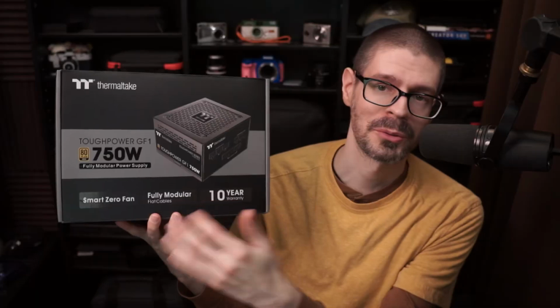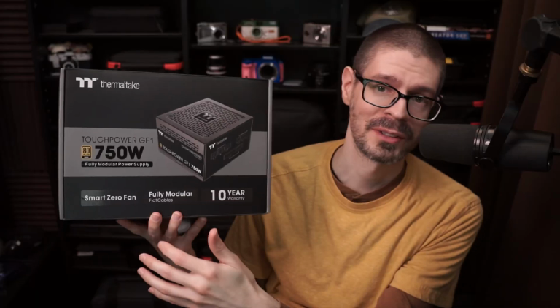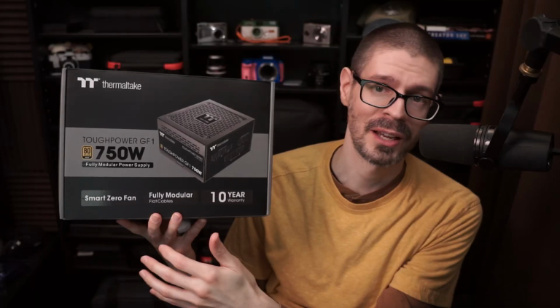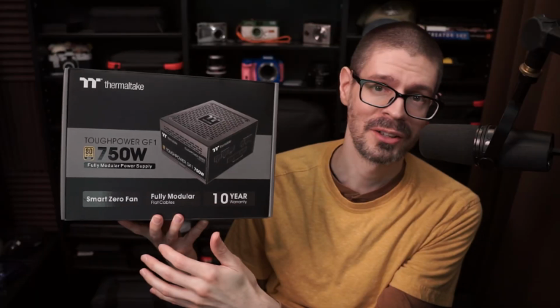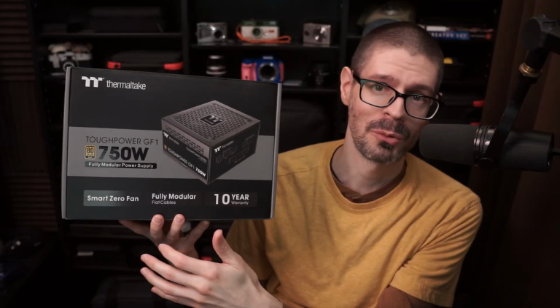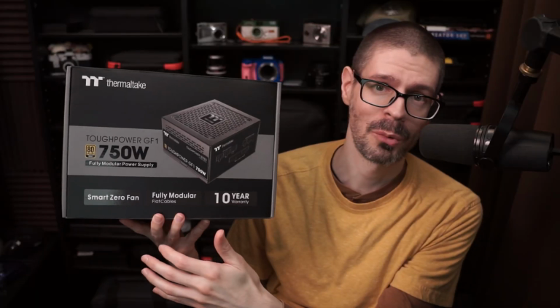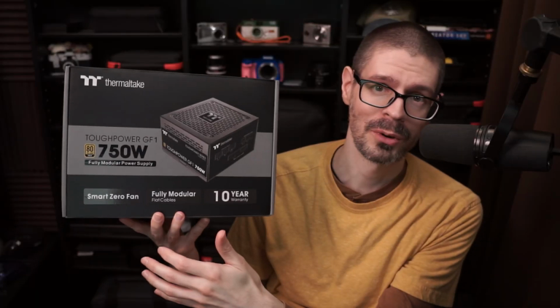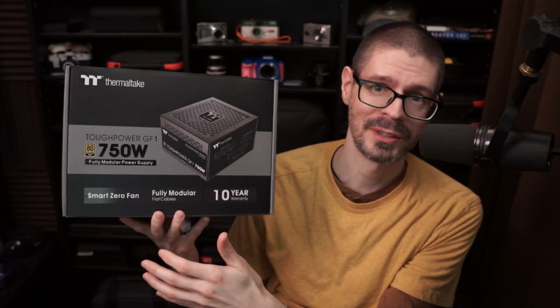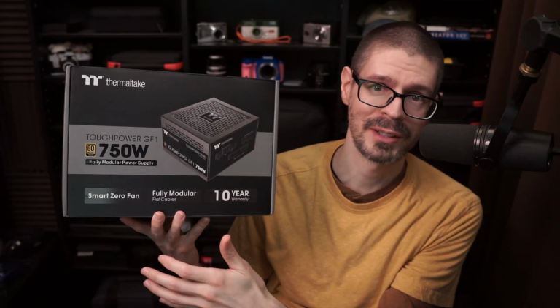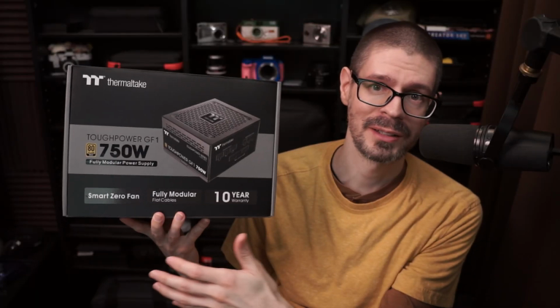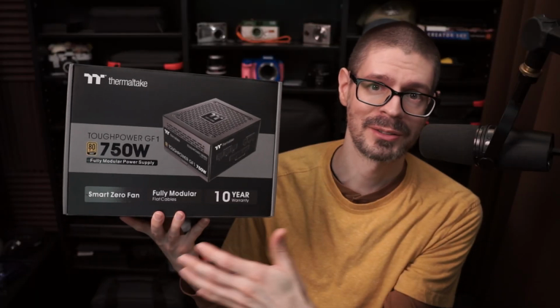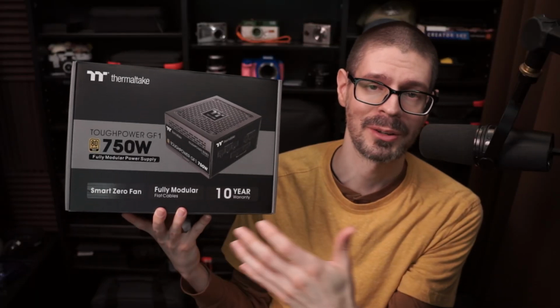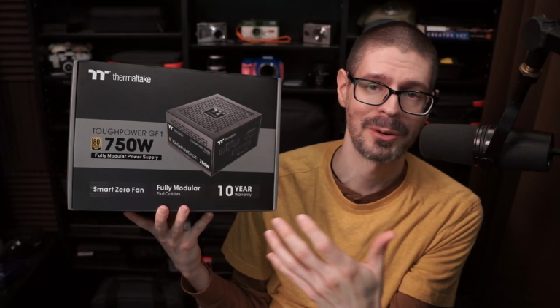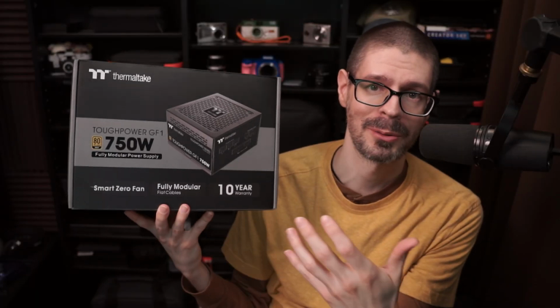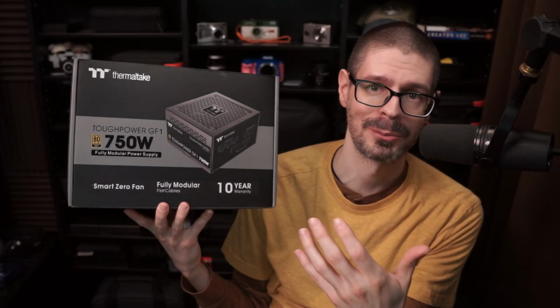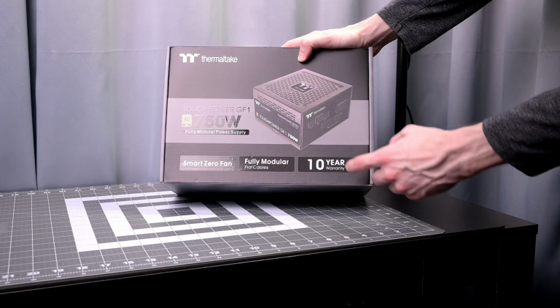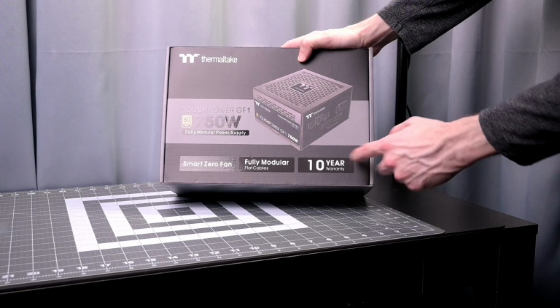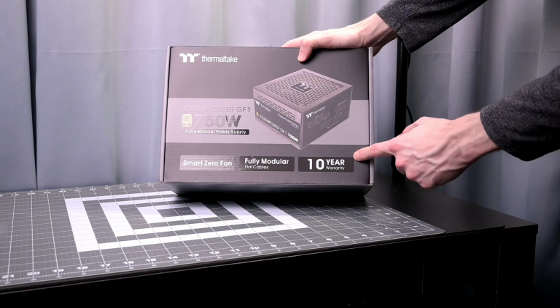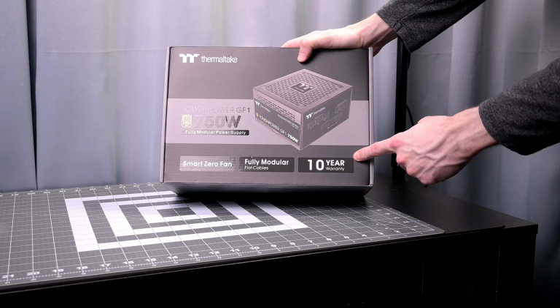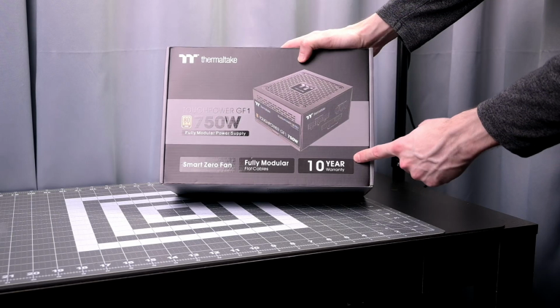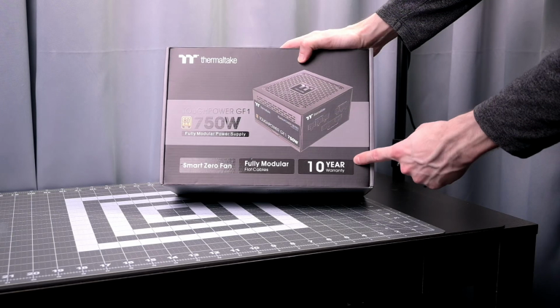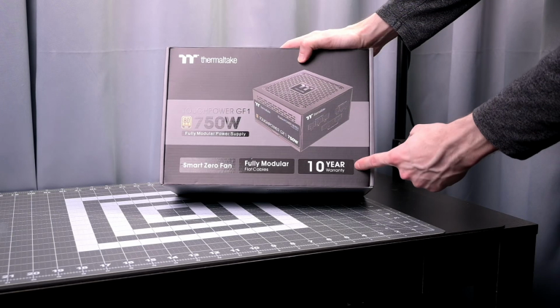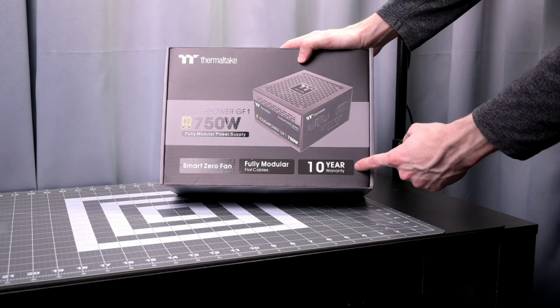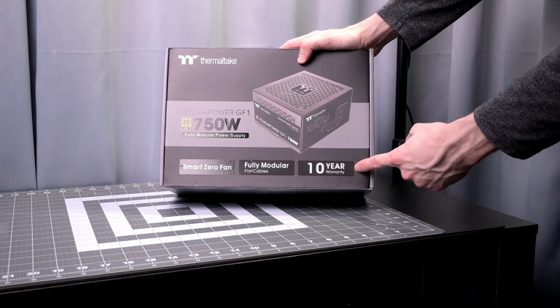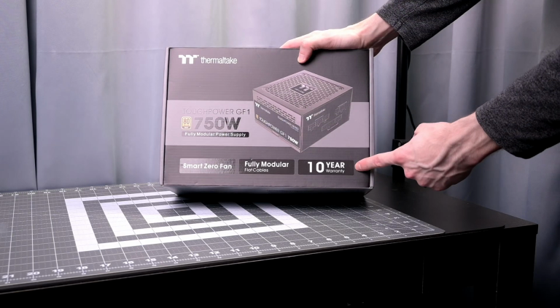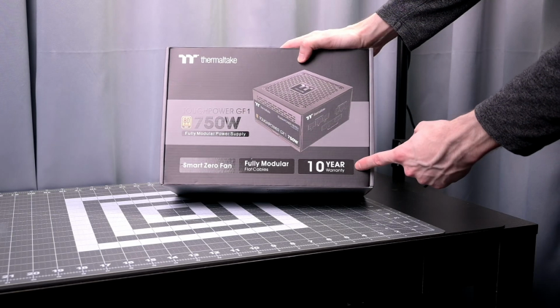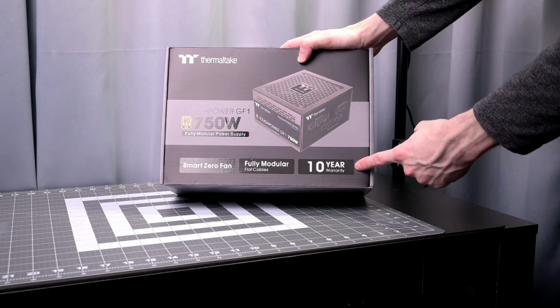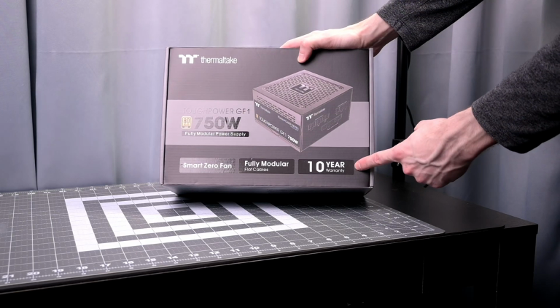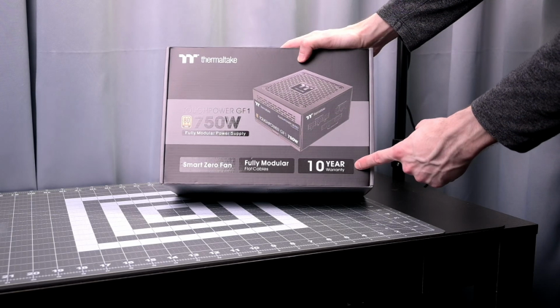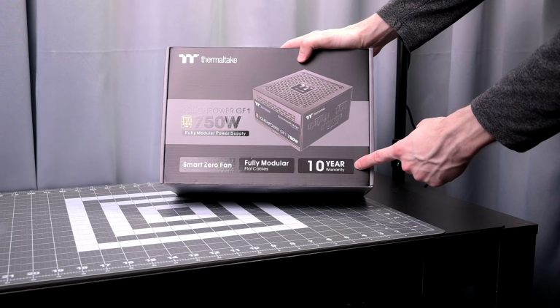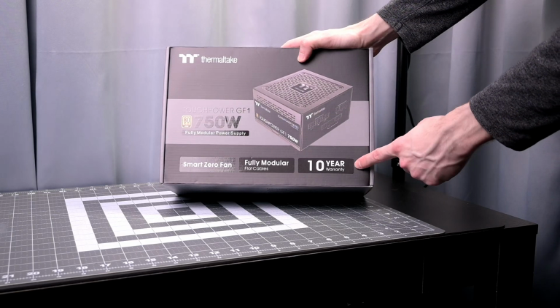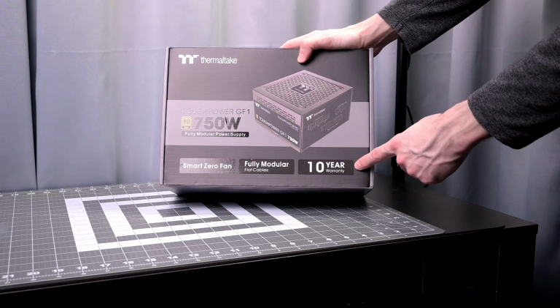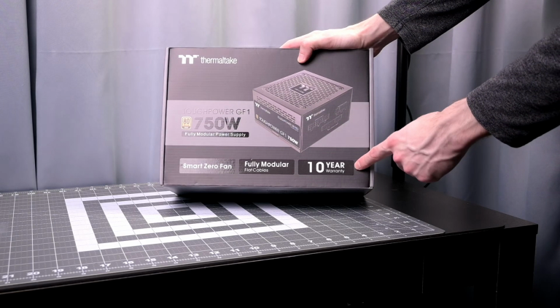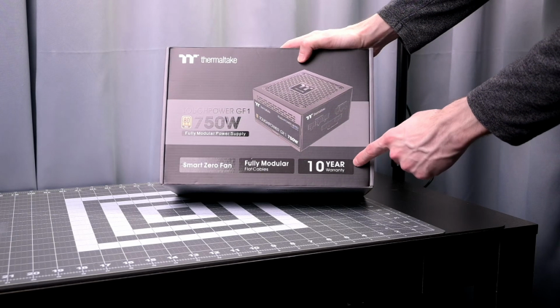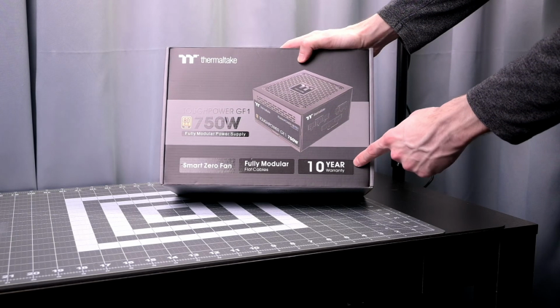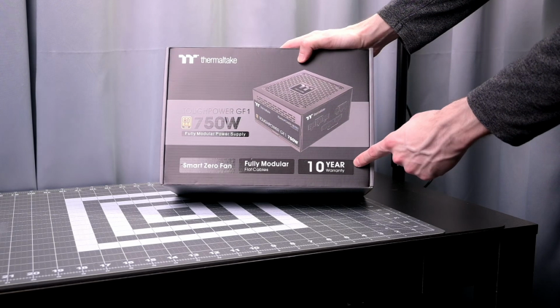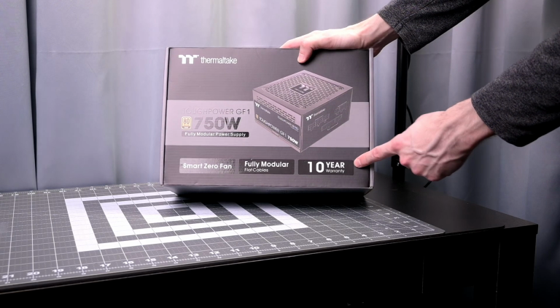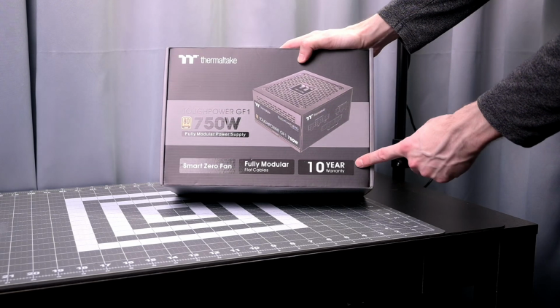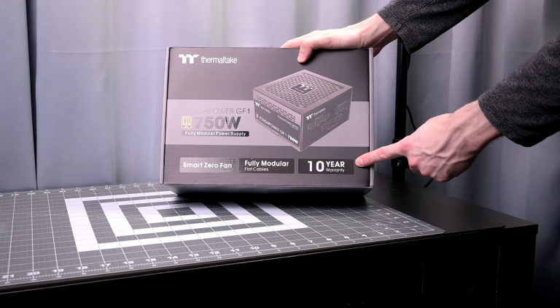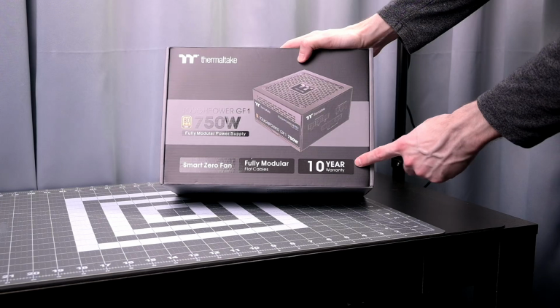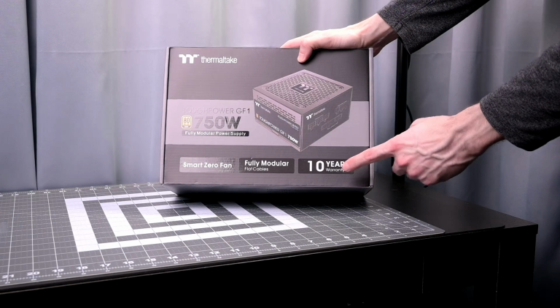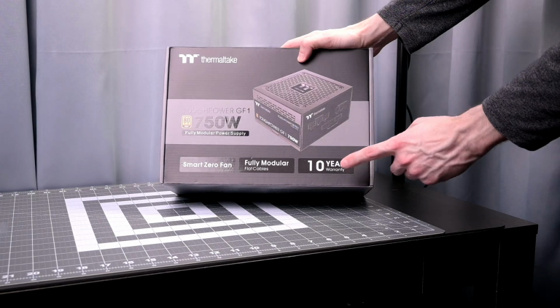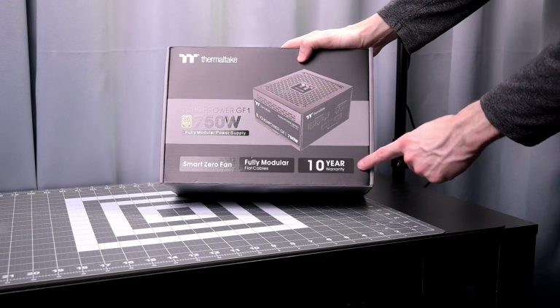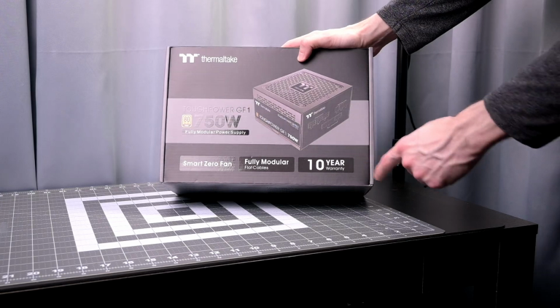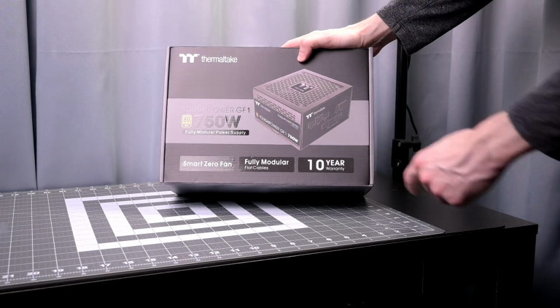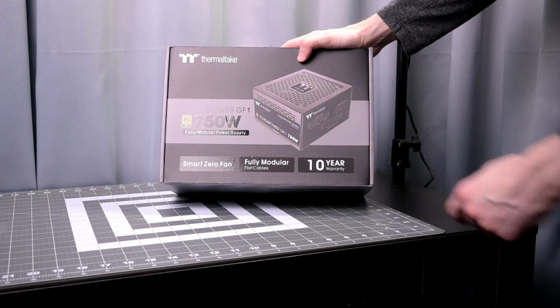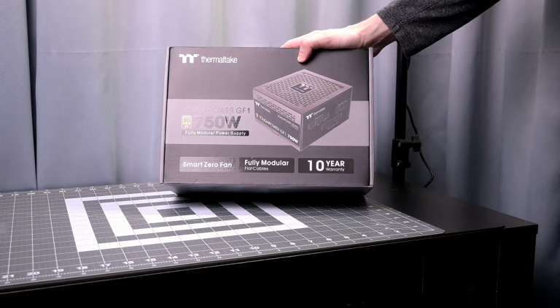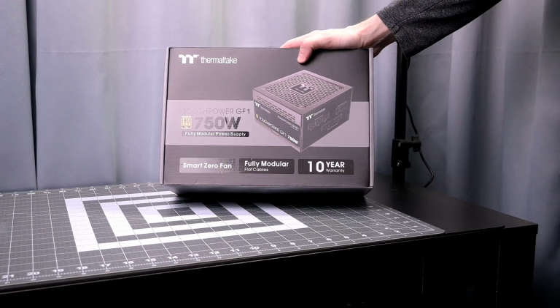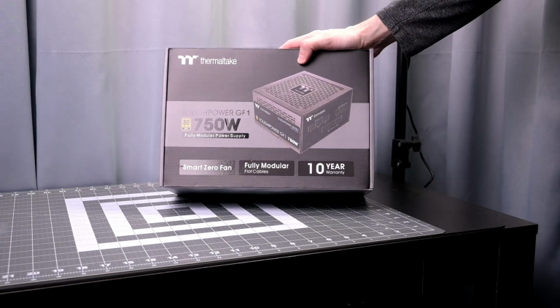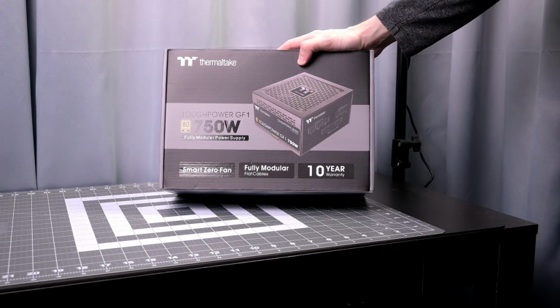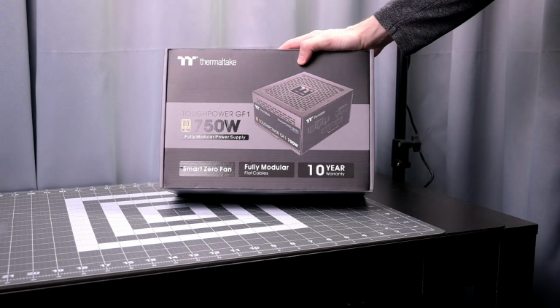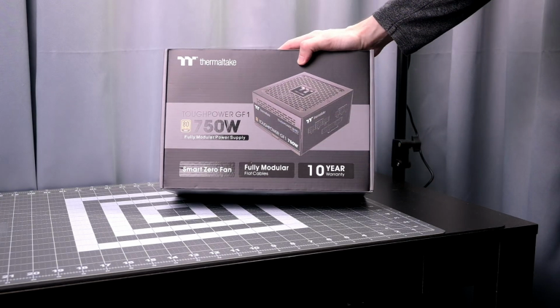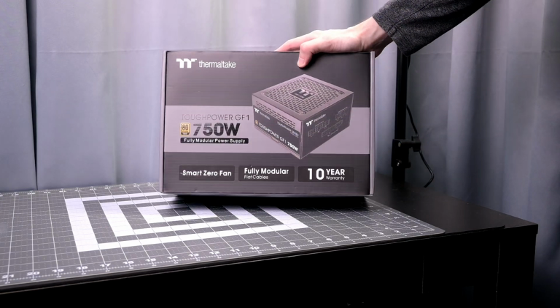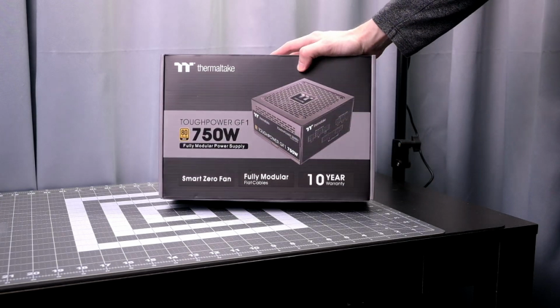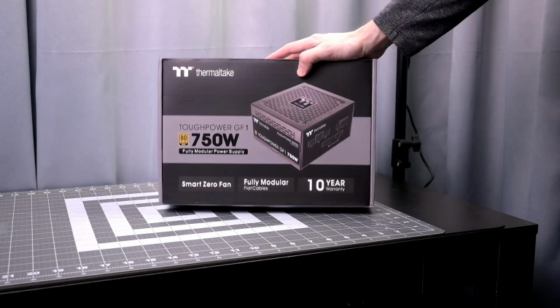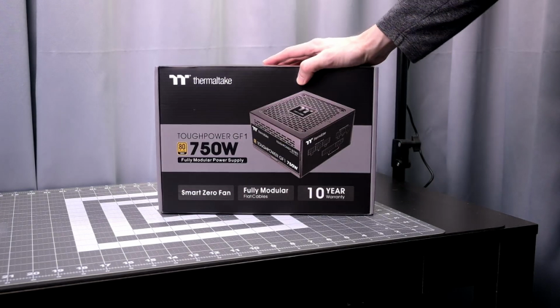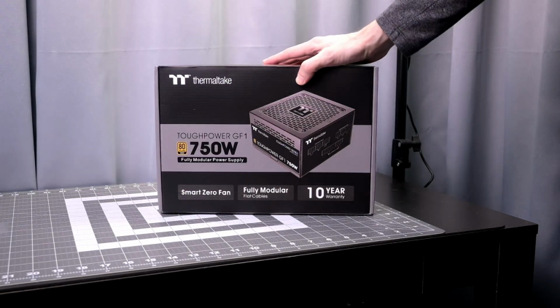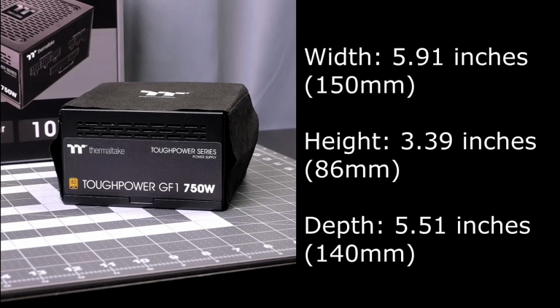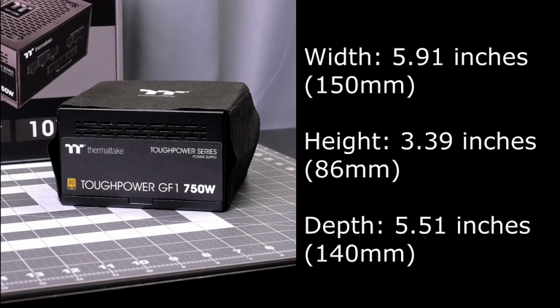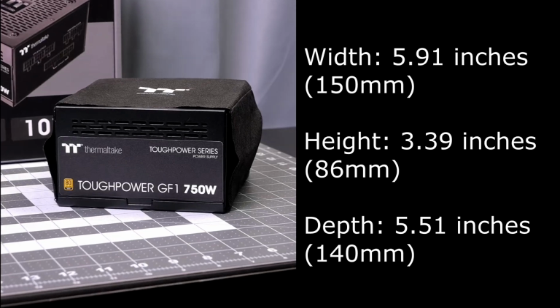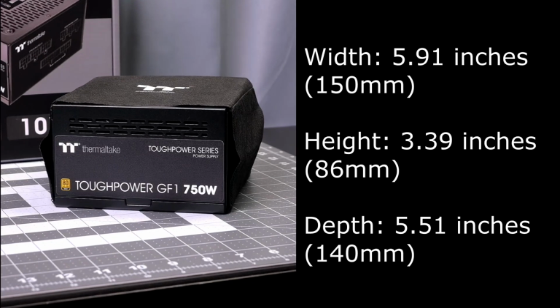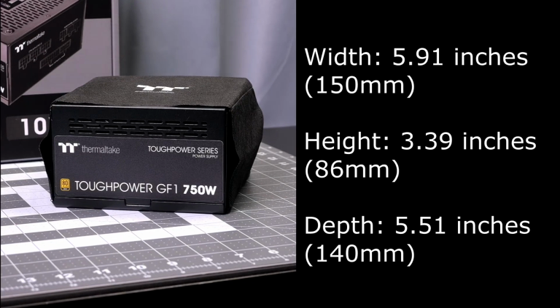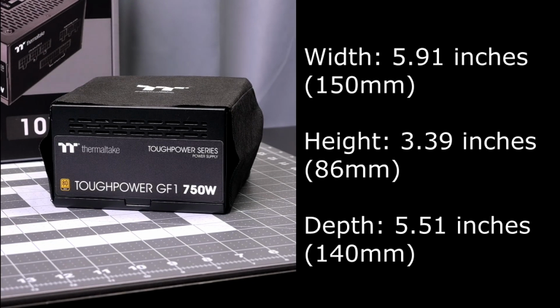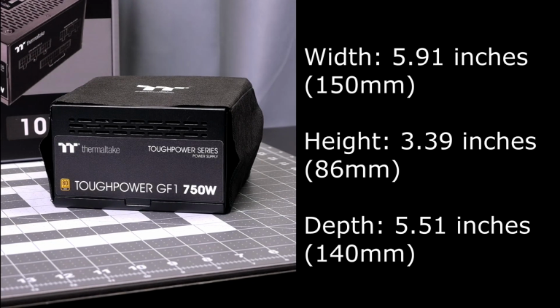It comes with a 10-year warranty, so that should be good assuming they fully support their warranties. I haven't had to use it because it works.